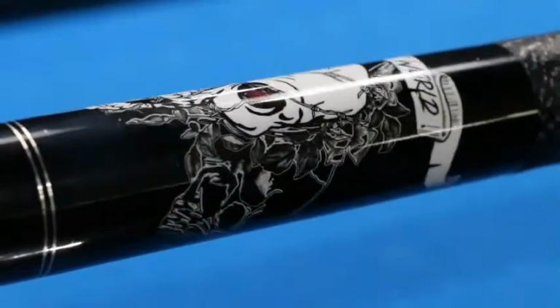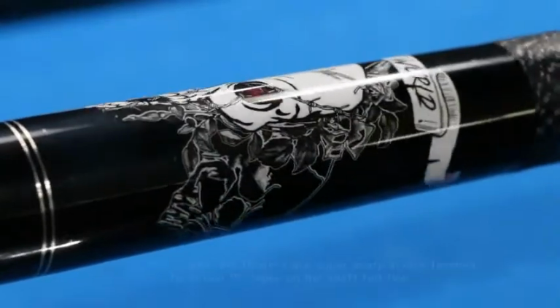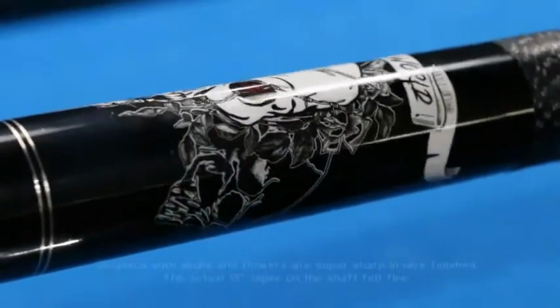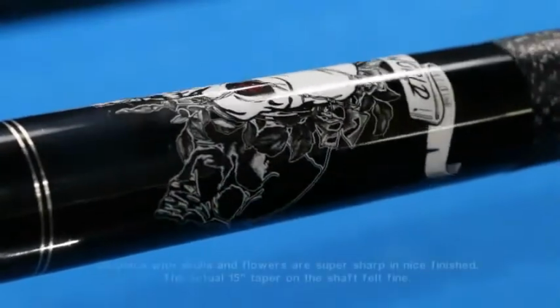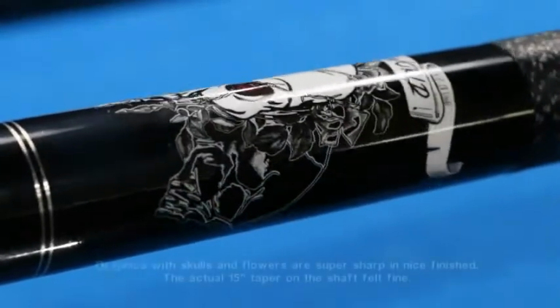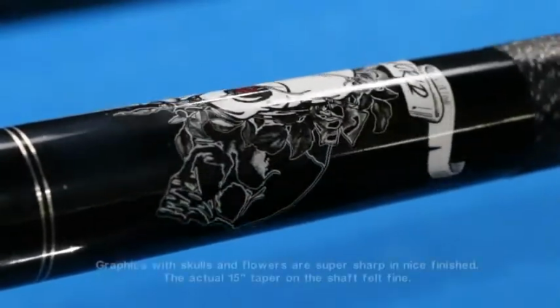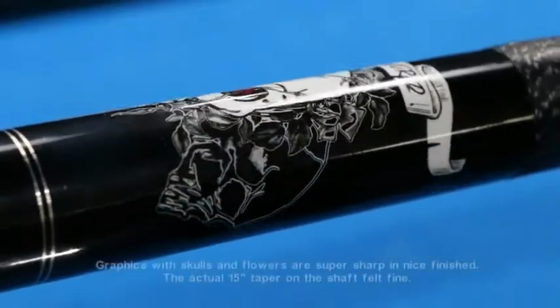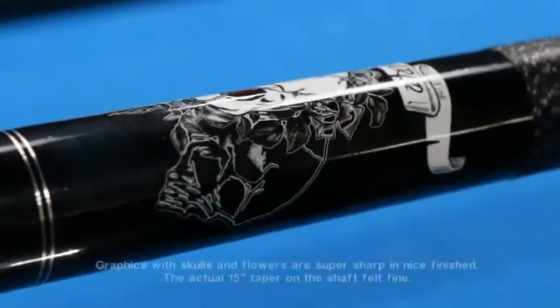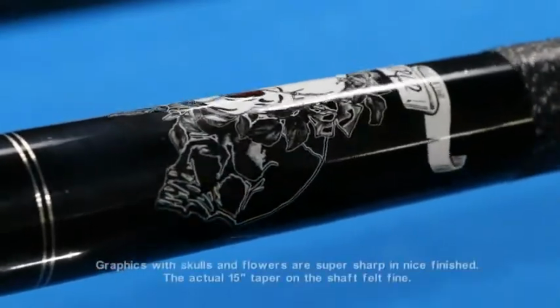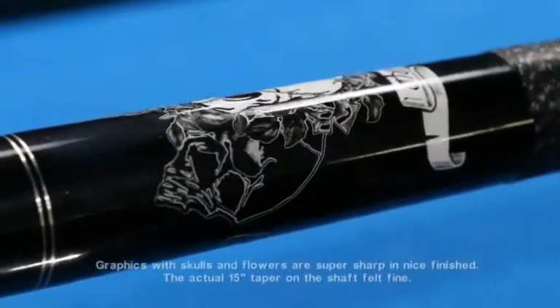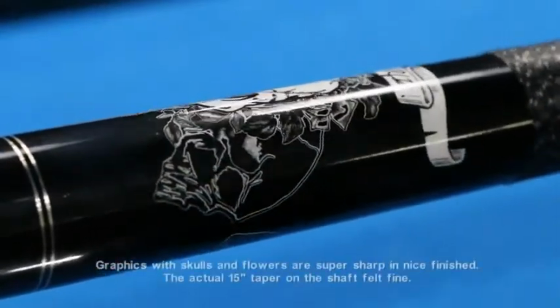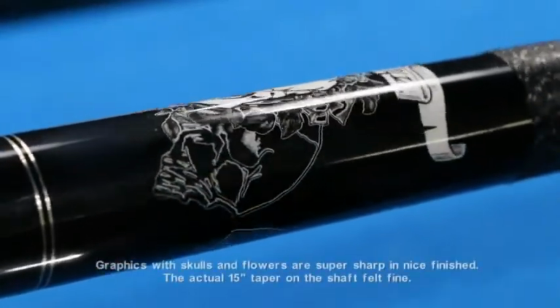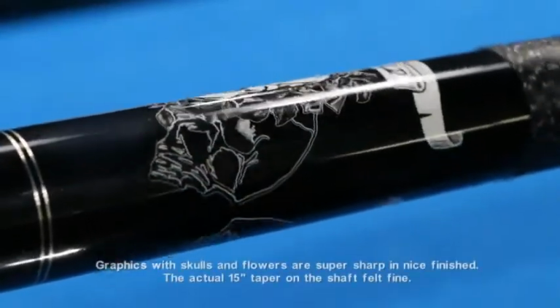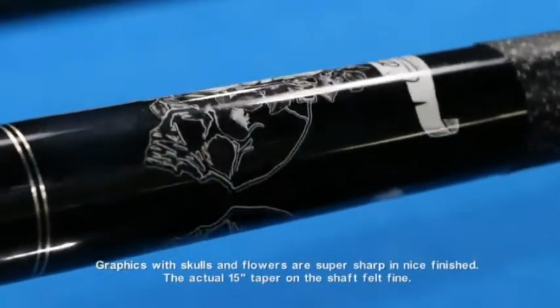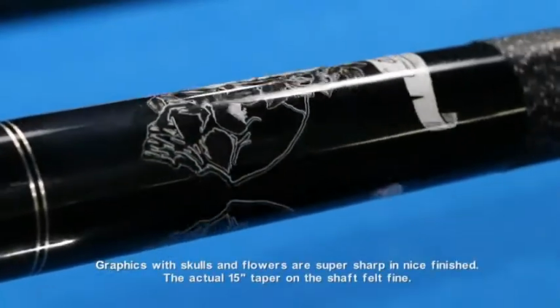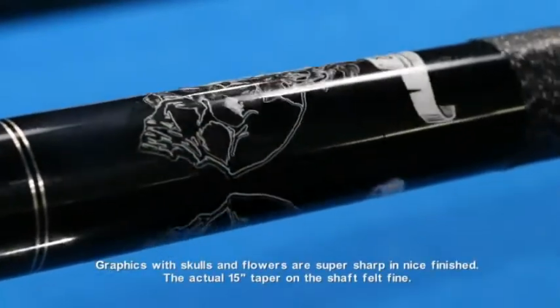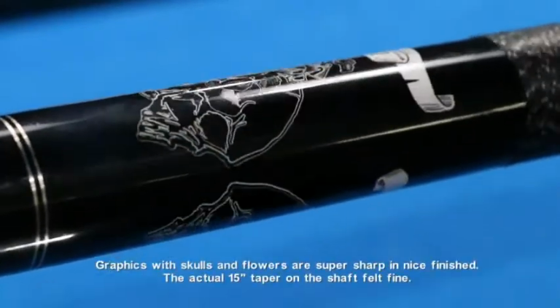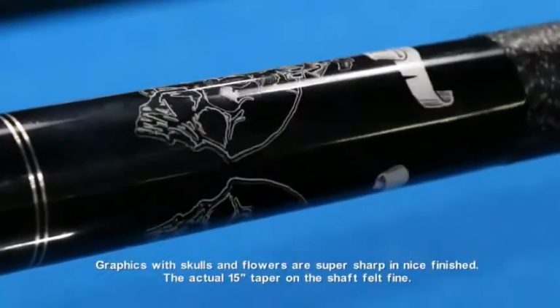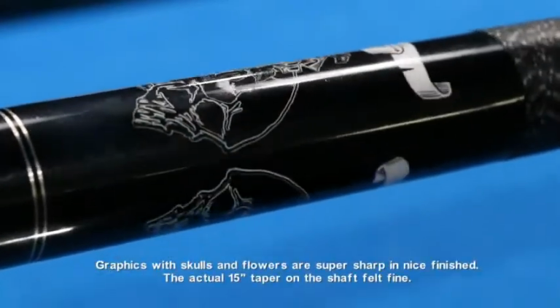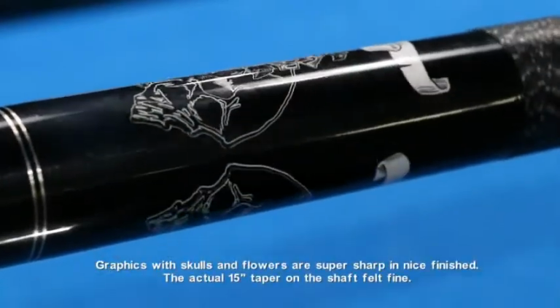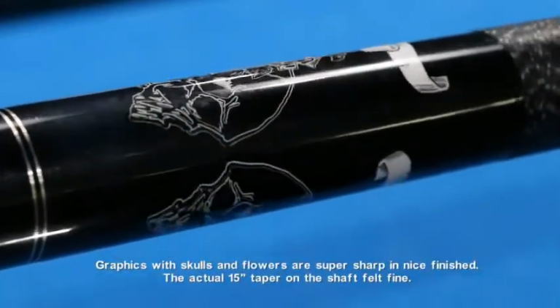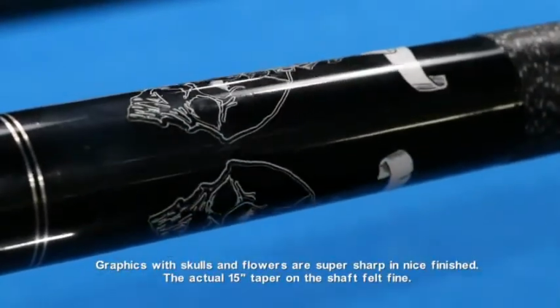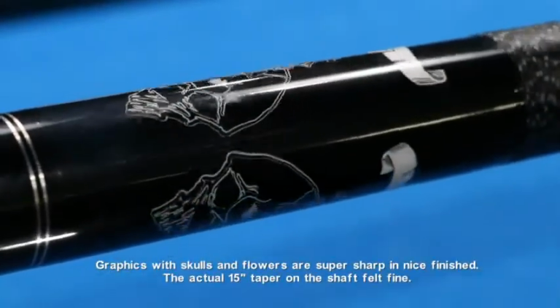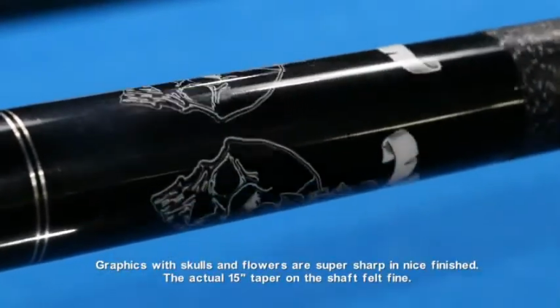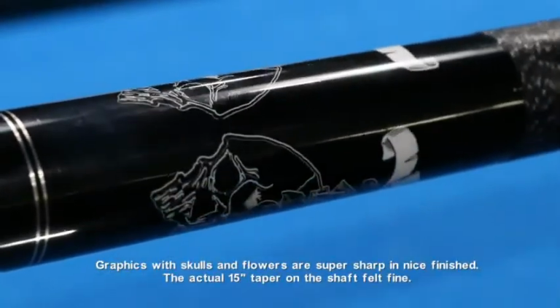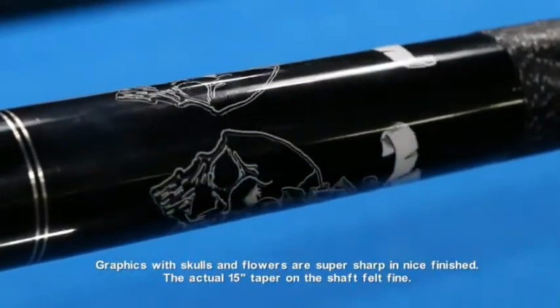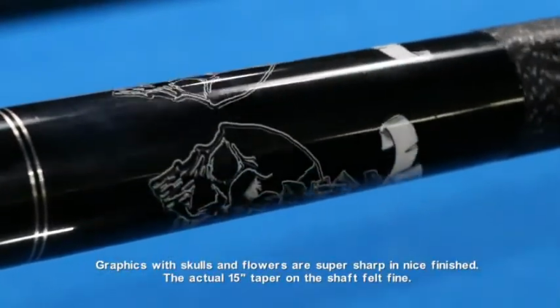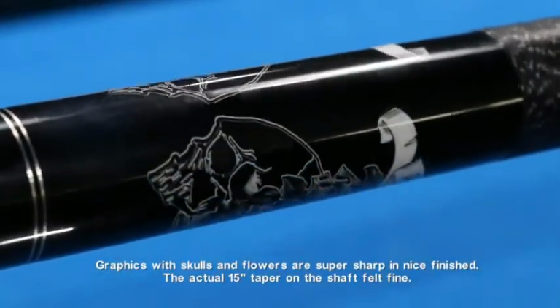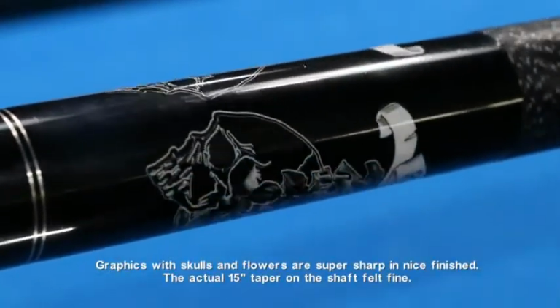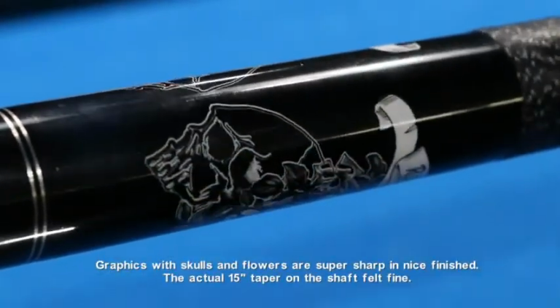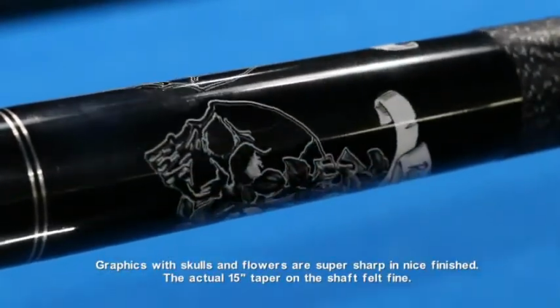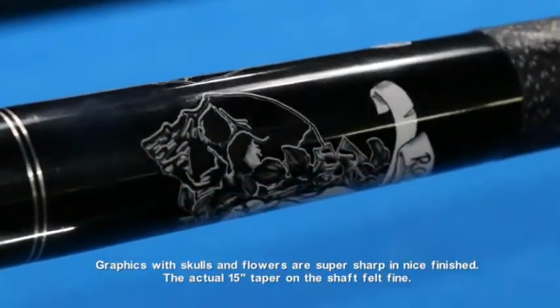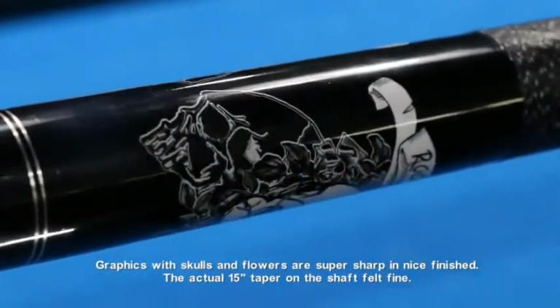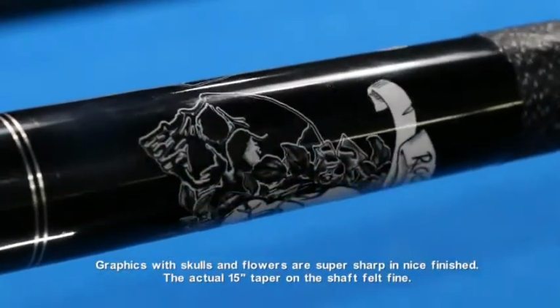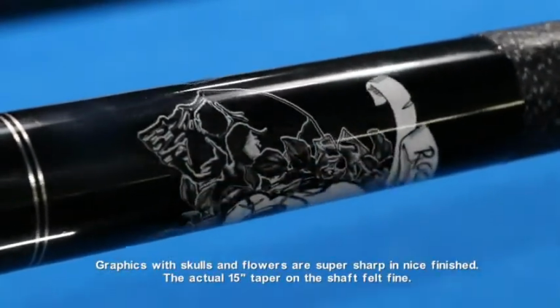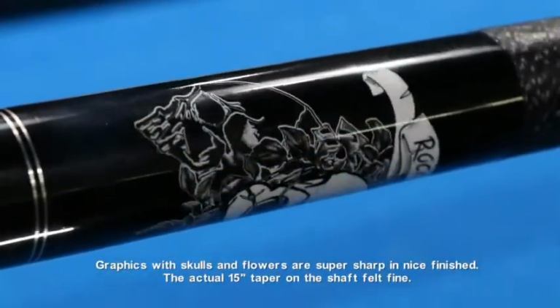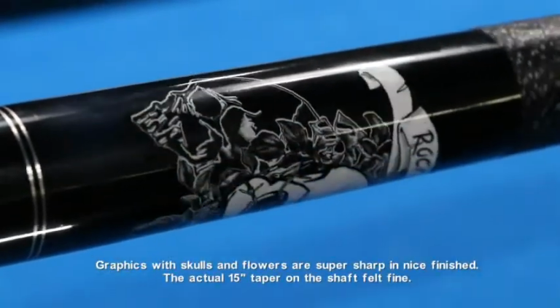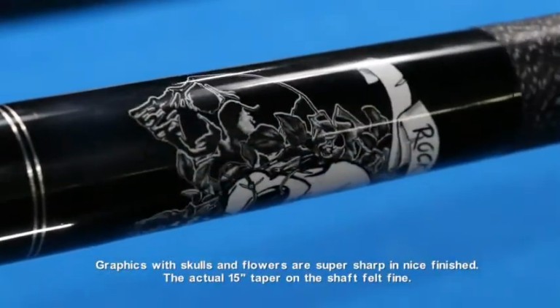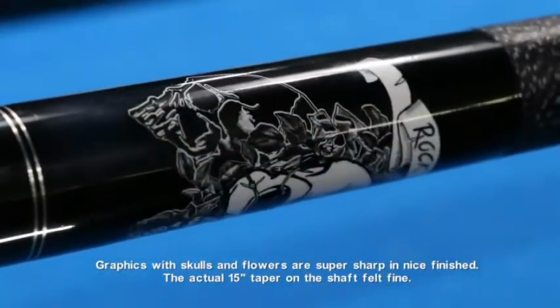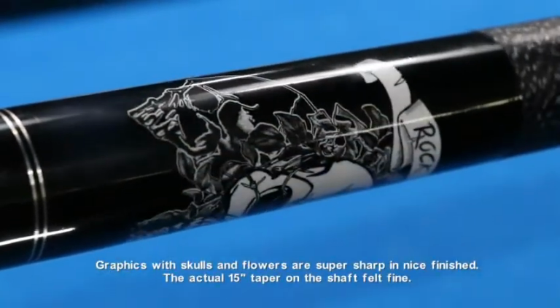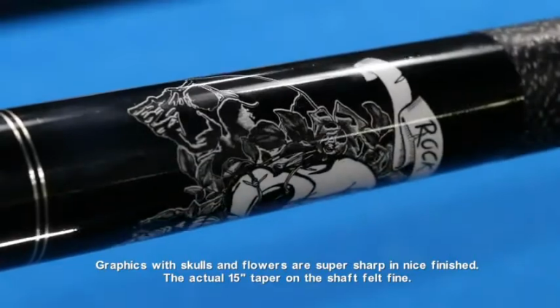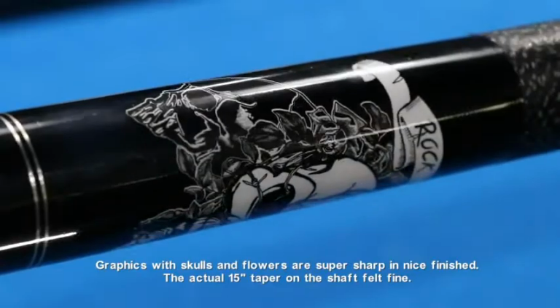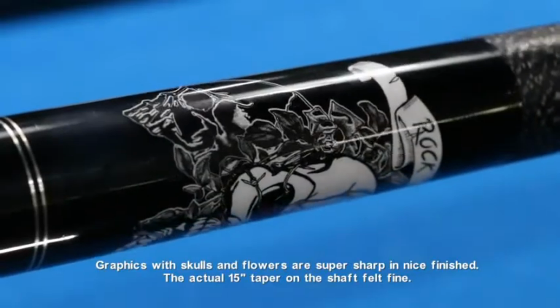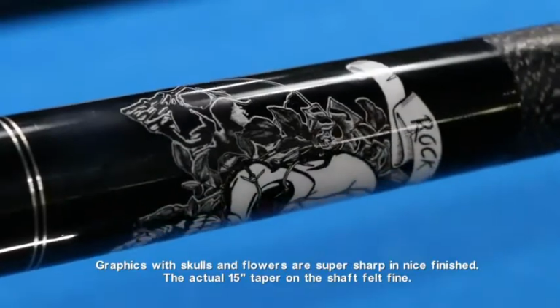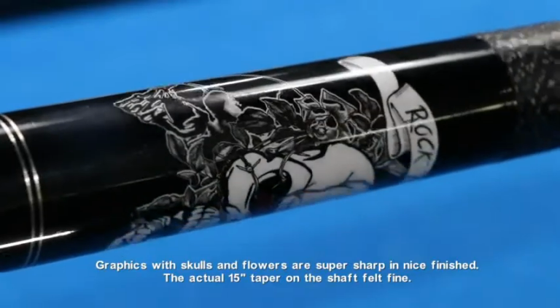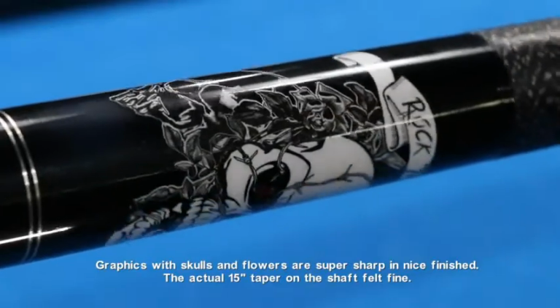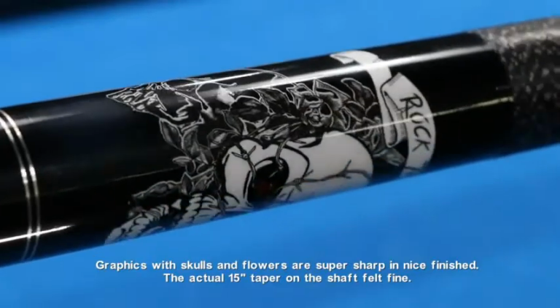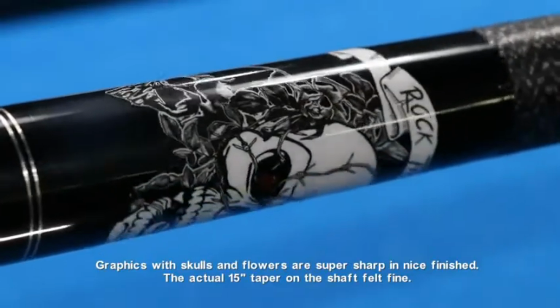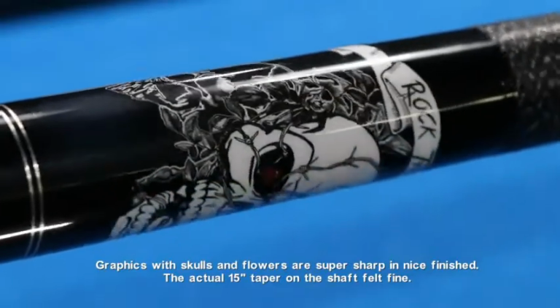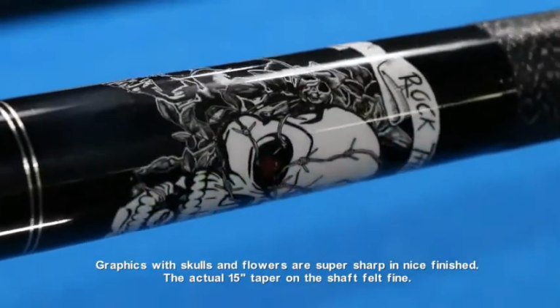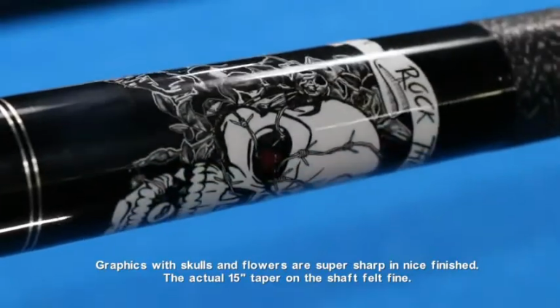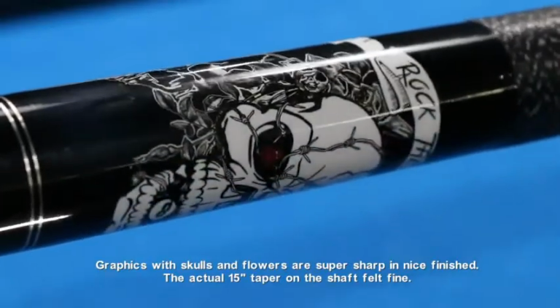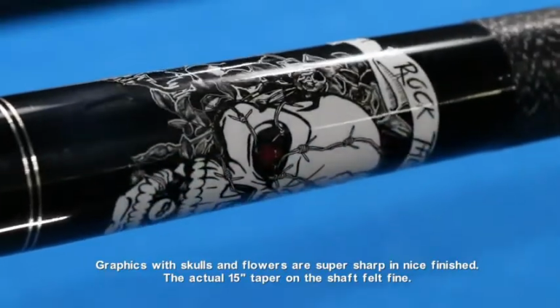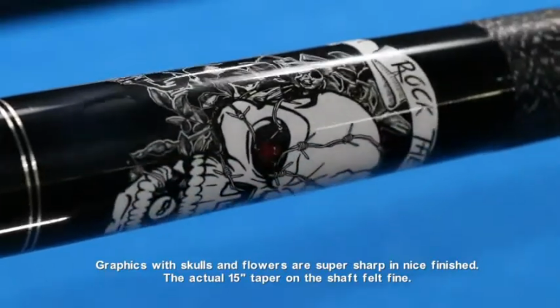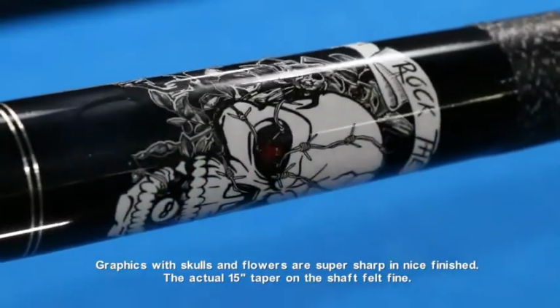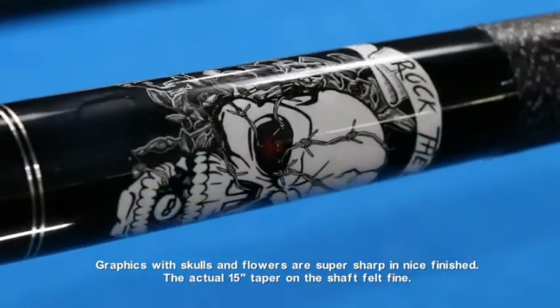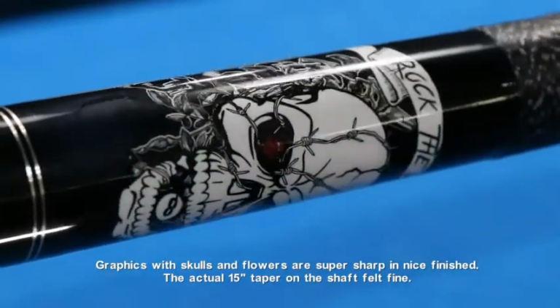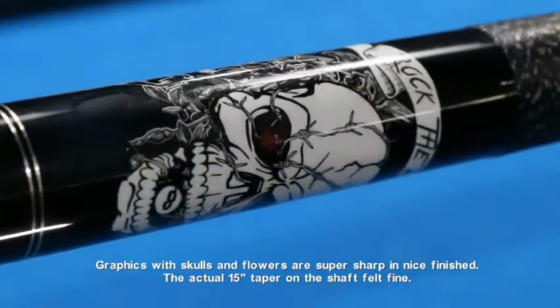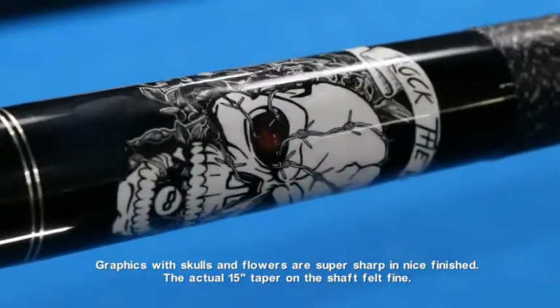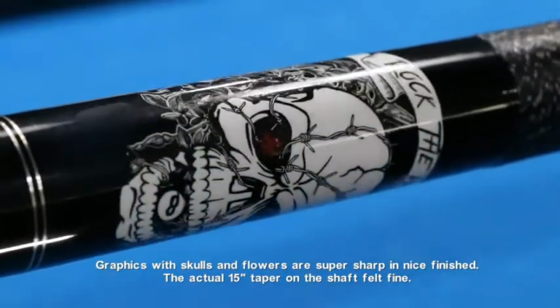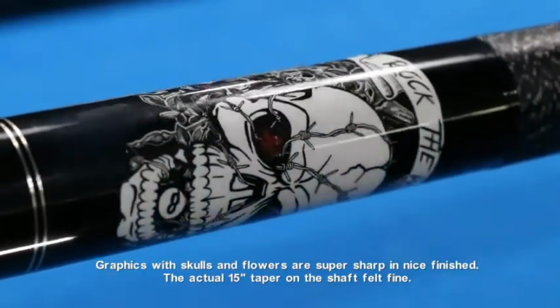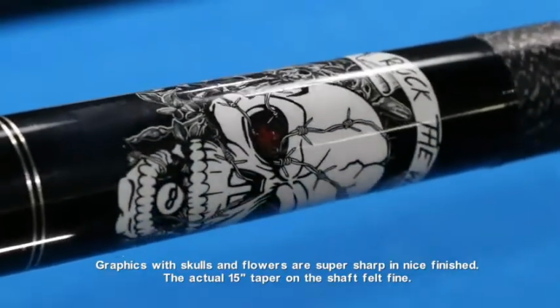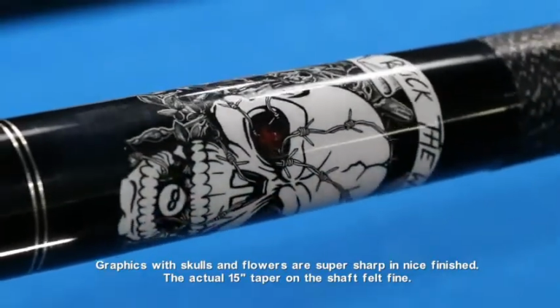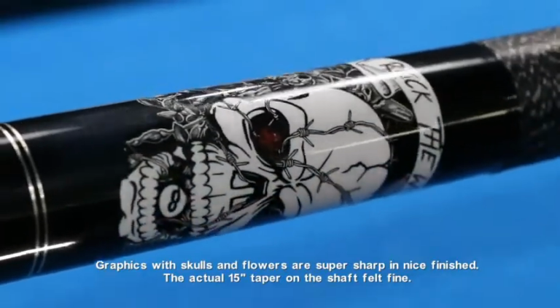Graphics with skulls and flowers are super sharp and nicely finished. The actual 15 taper on the shaft felt fine.